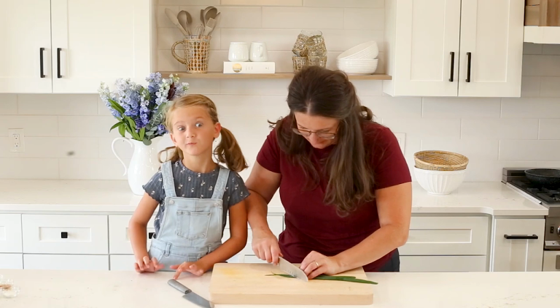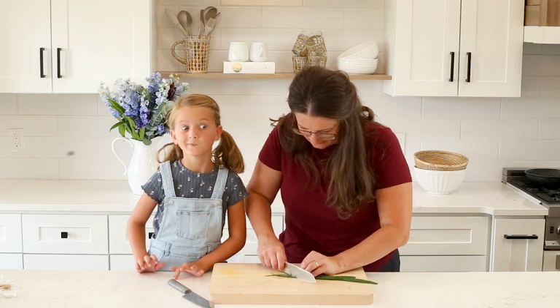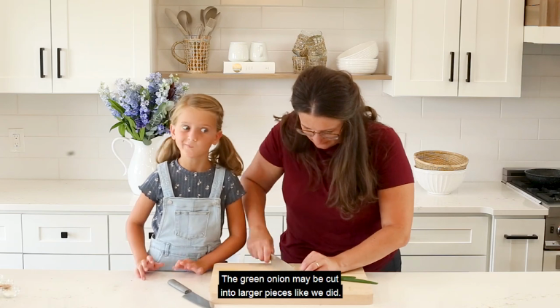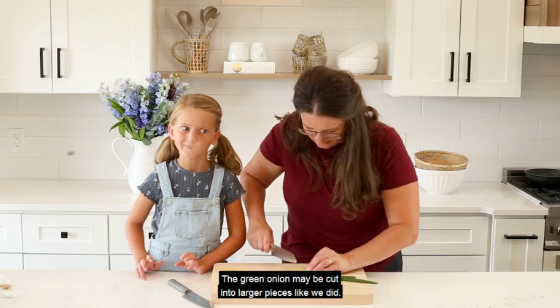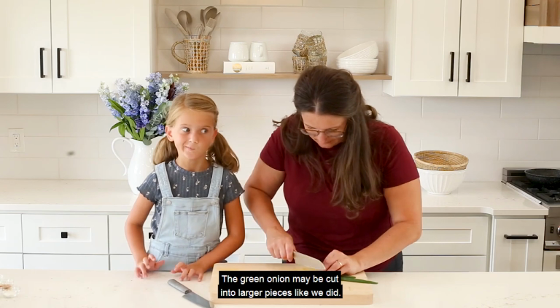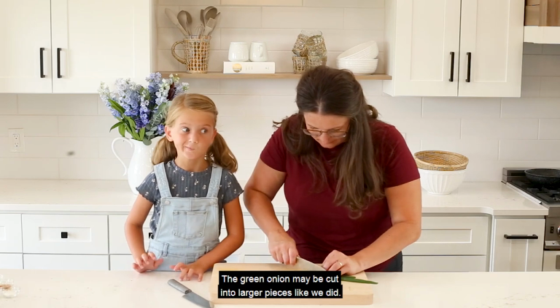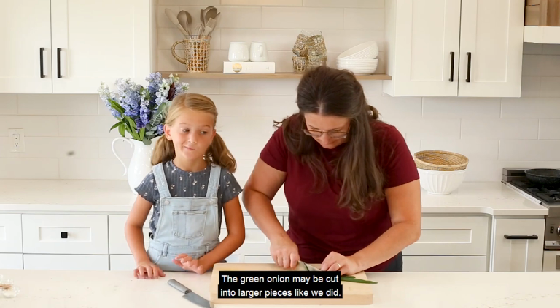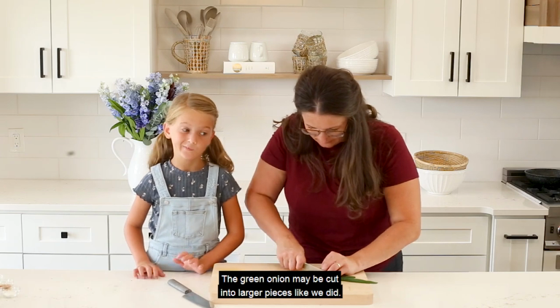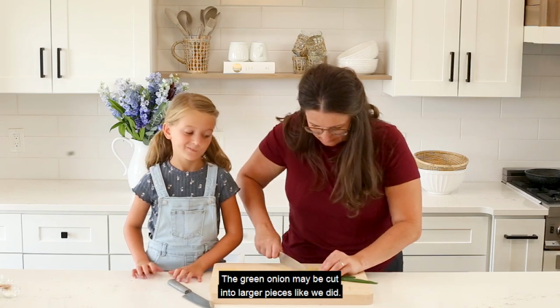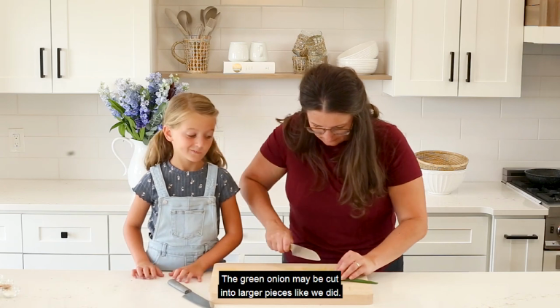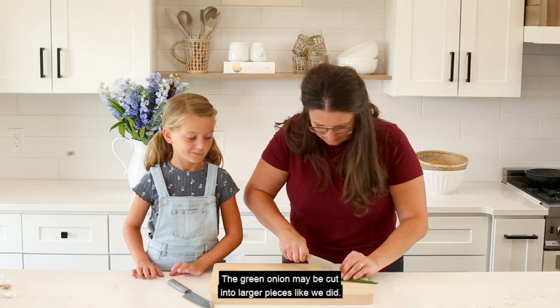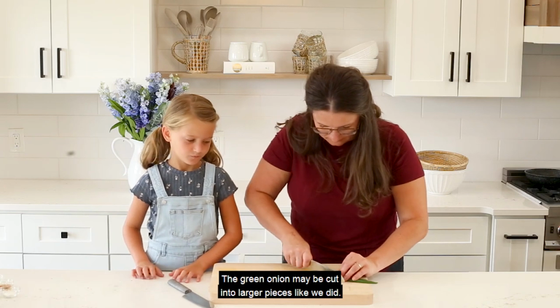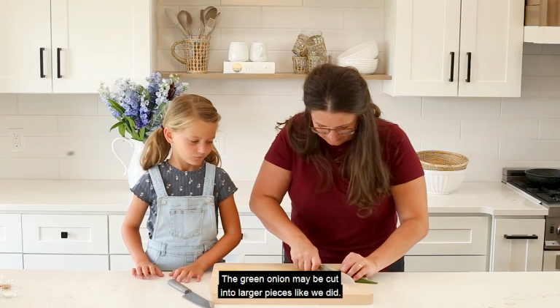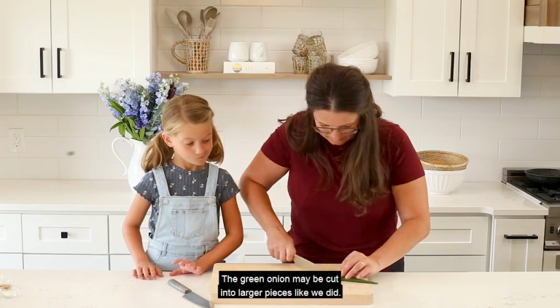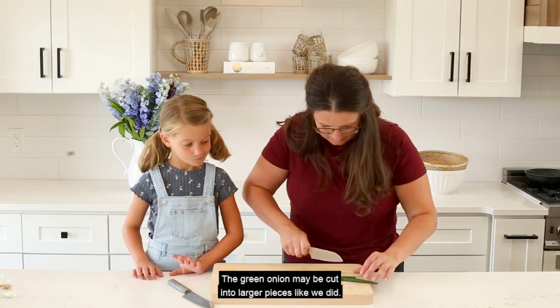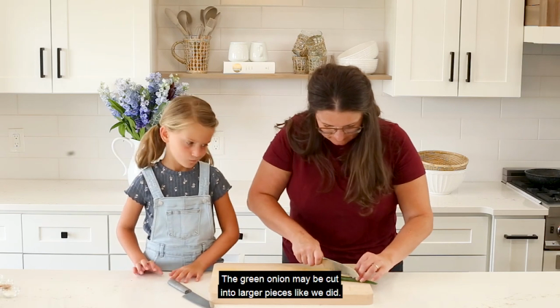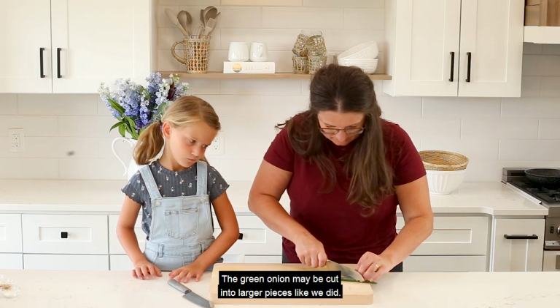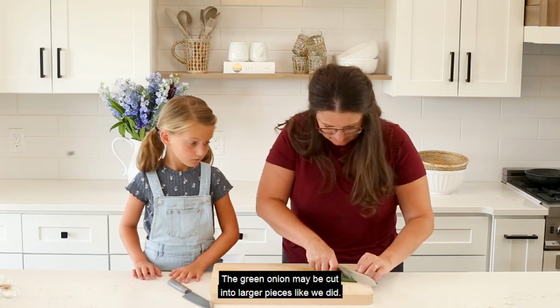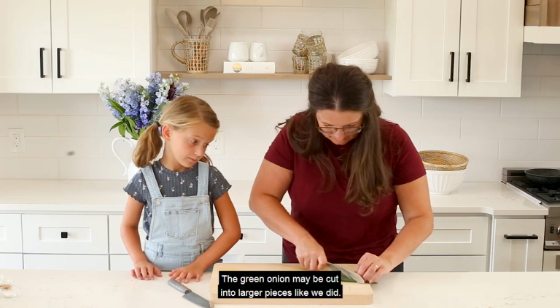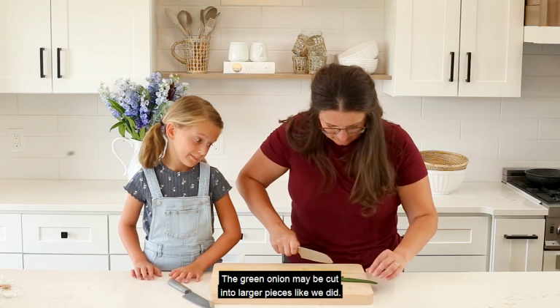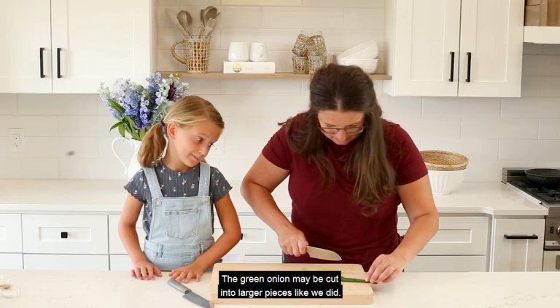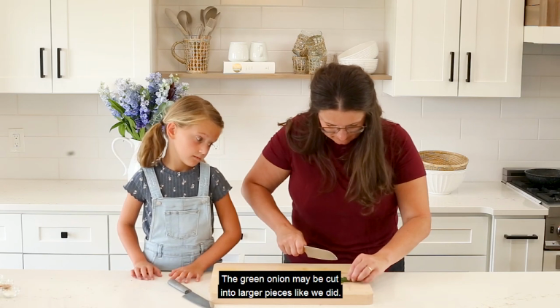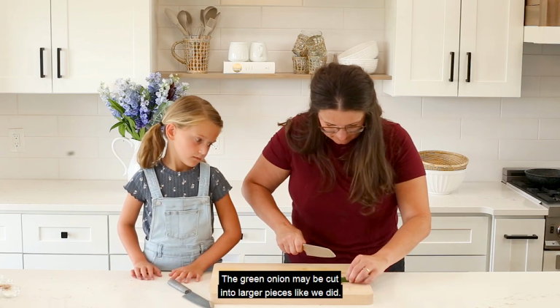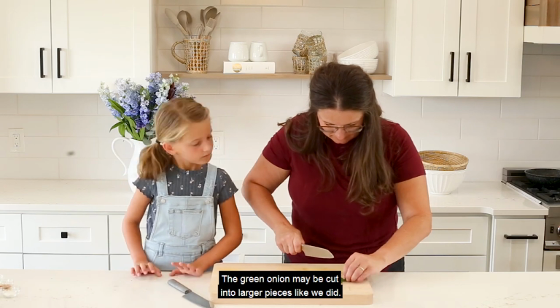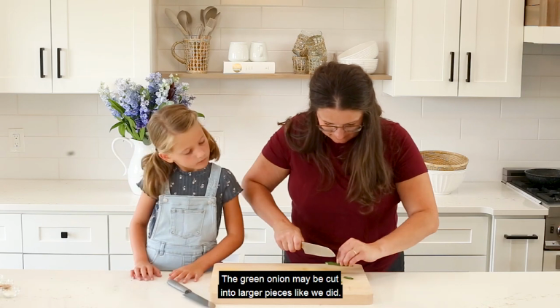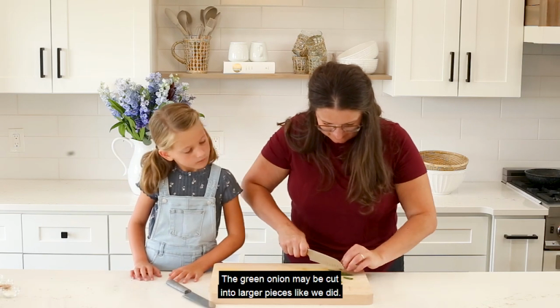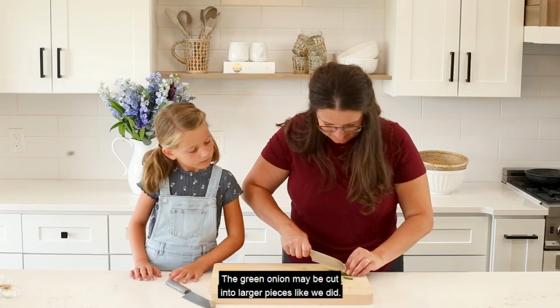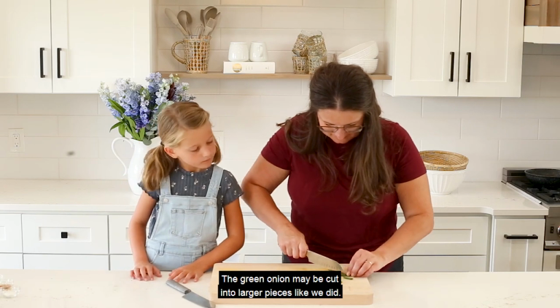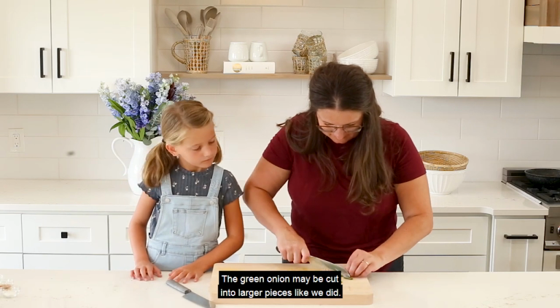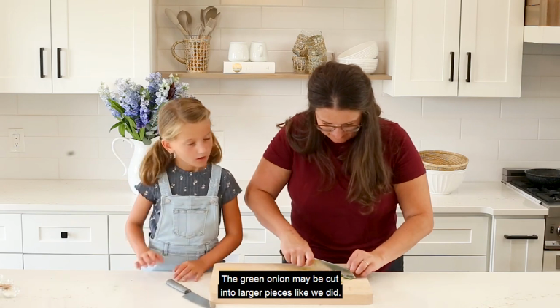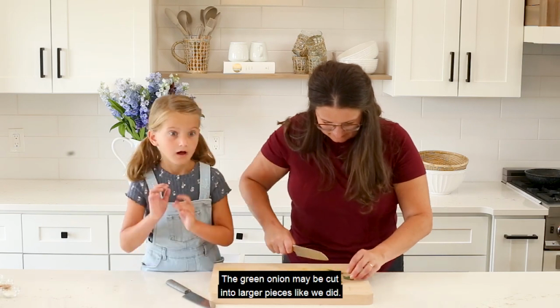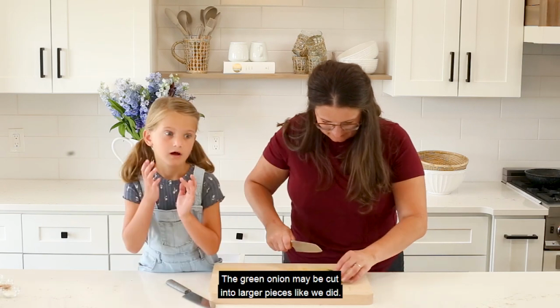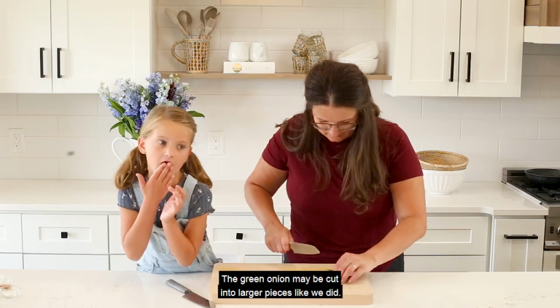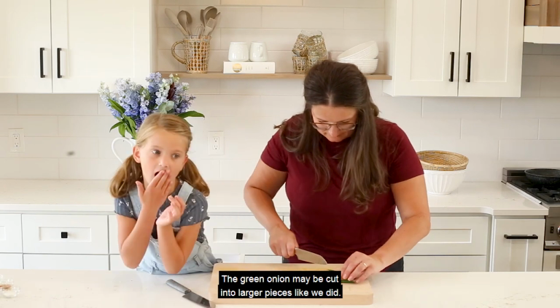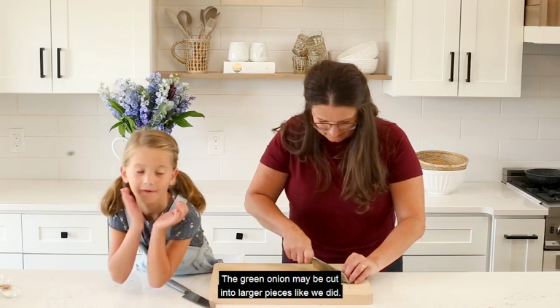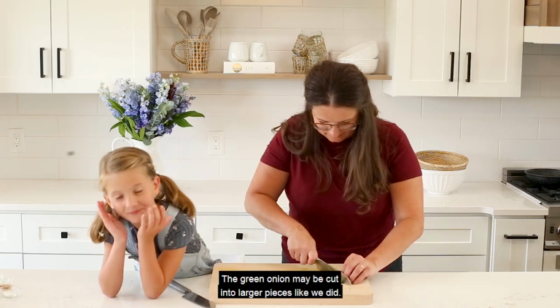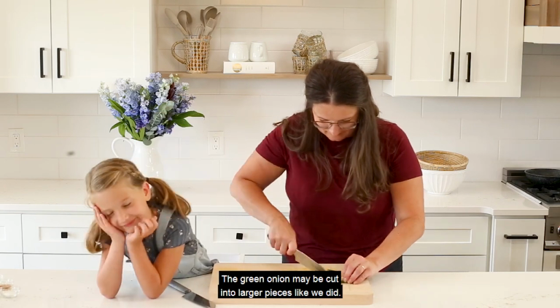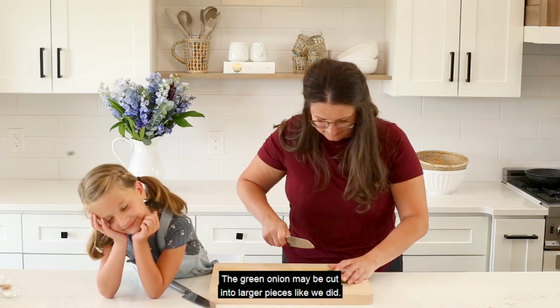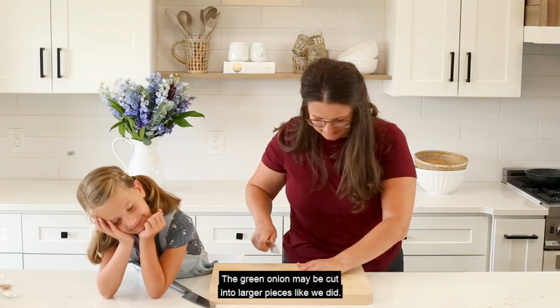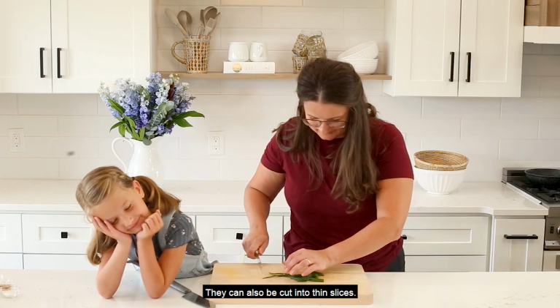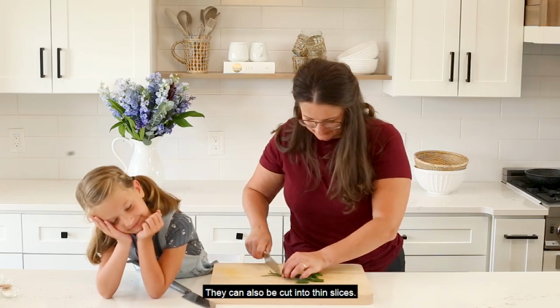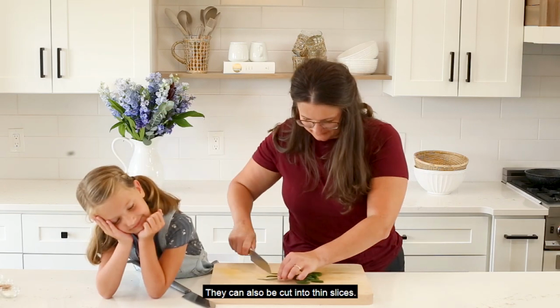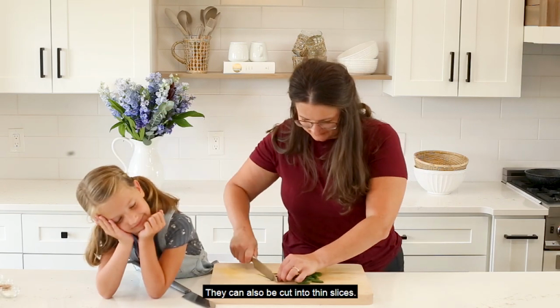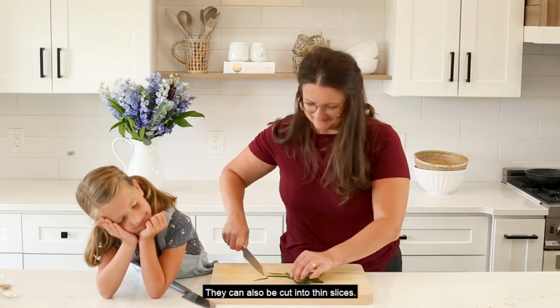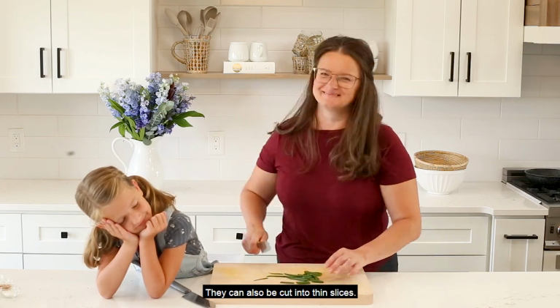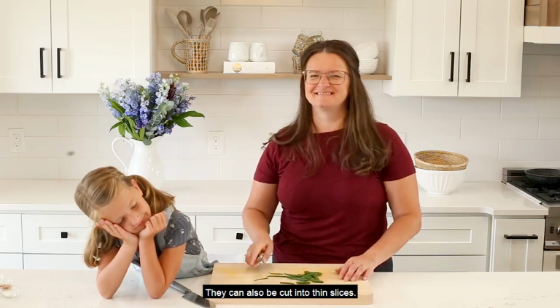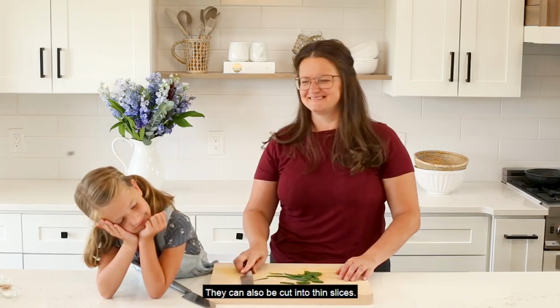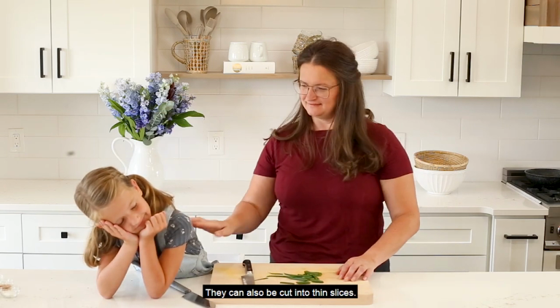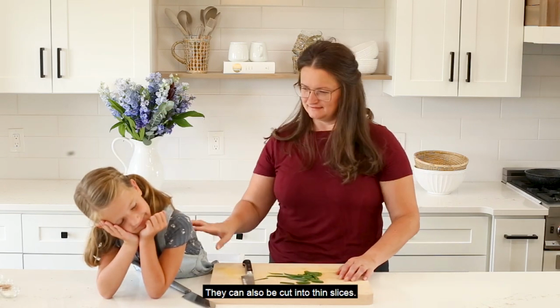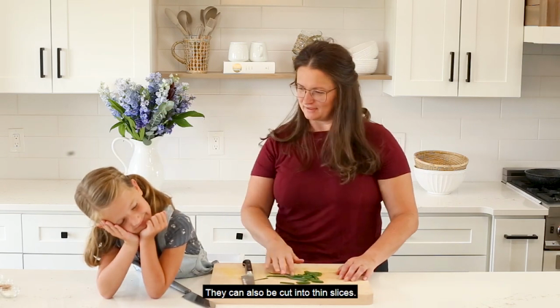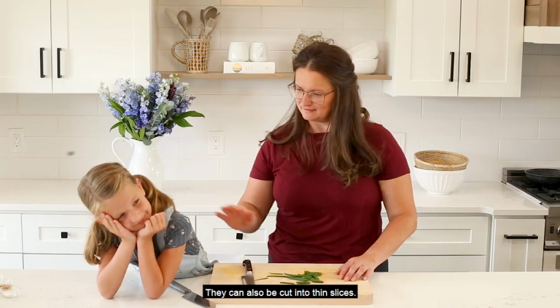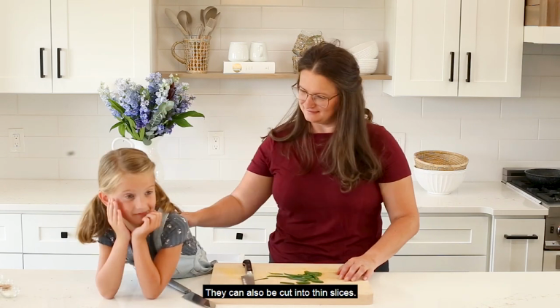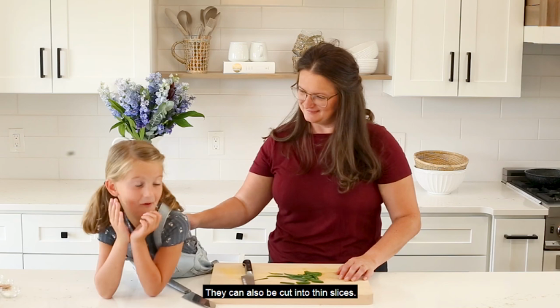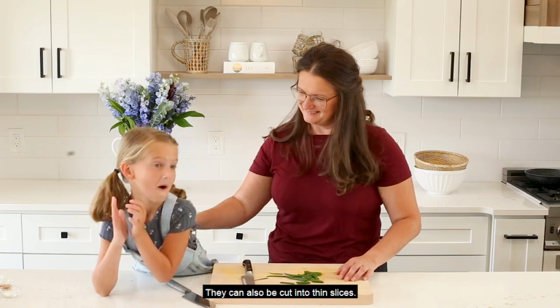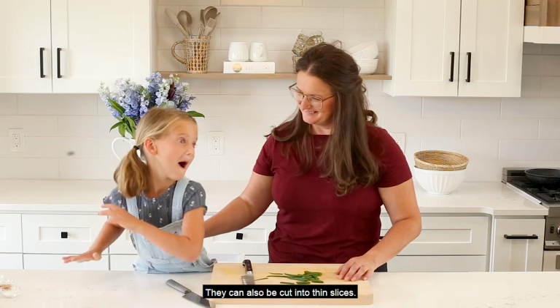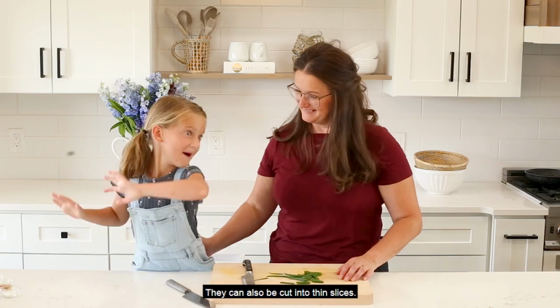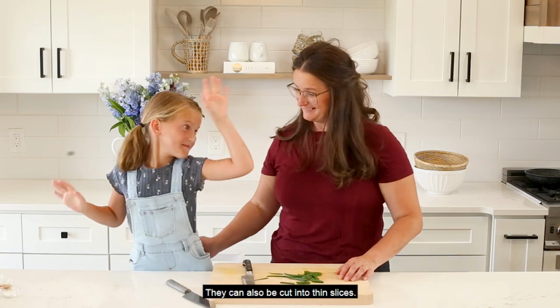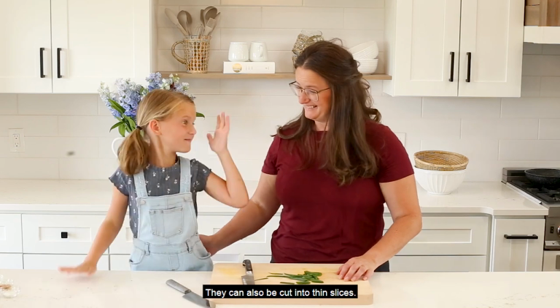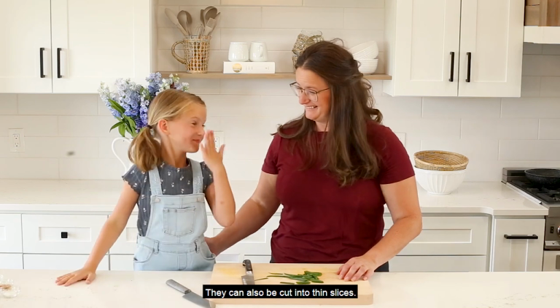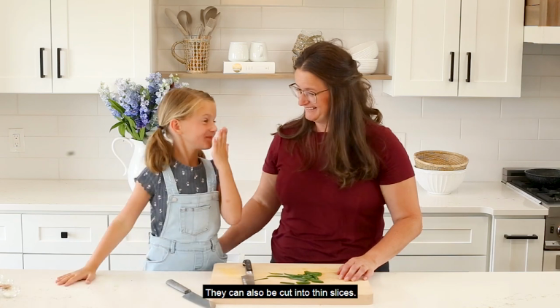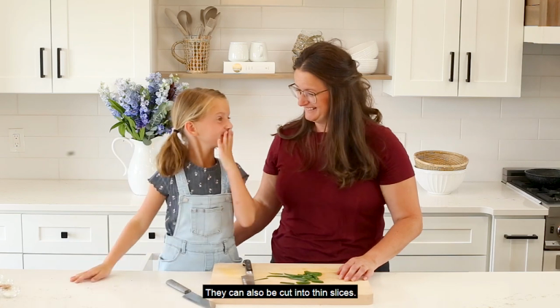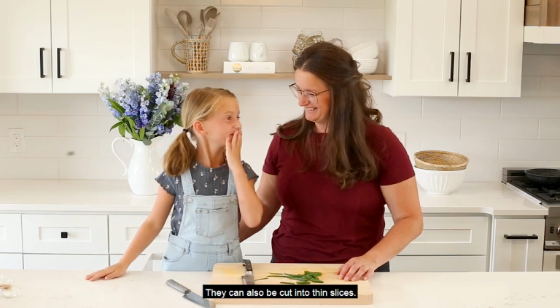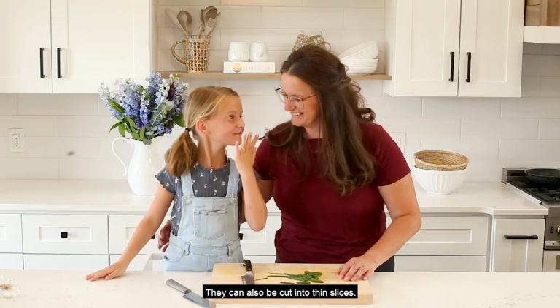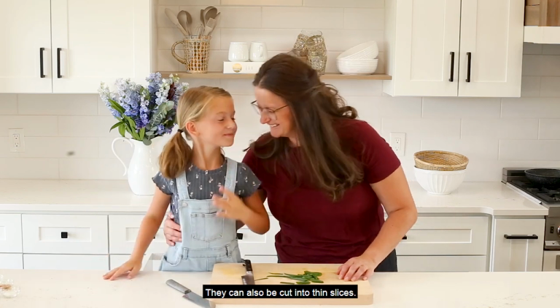The green onion may be cut into larger pieces like we did, or they can also be cut into thin slices.